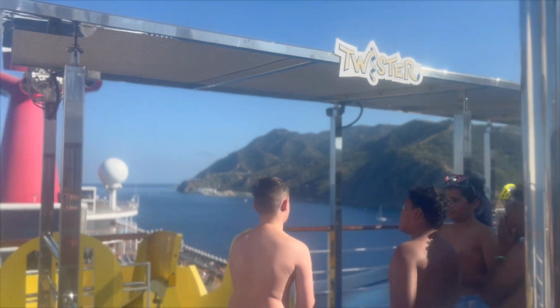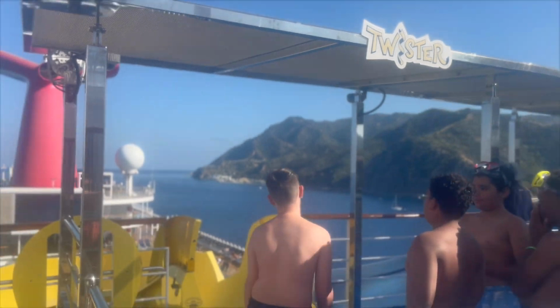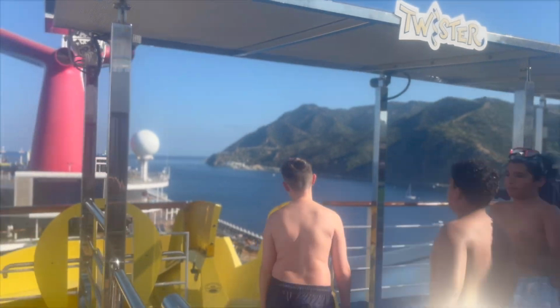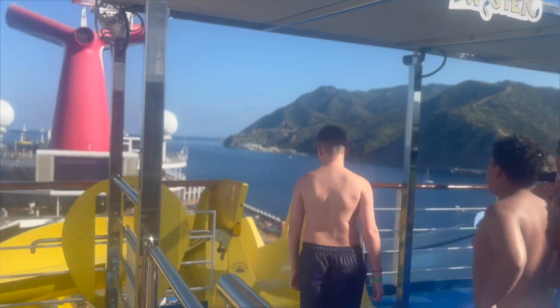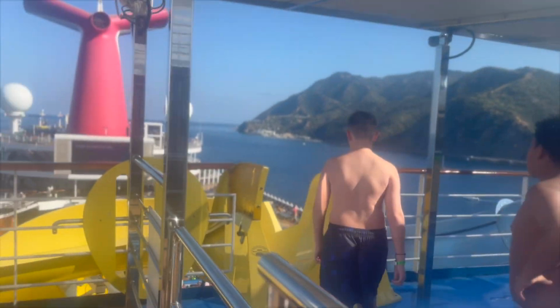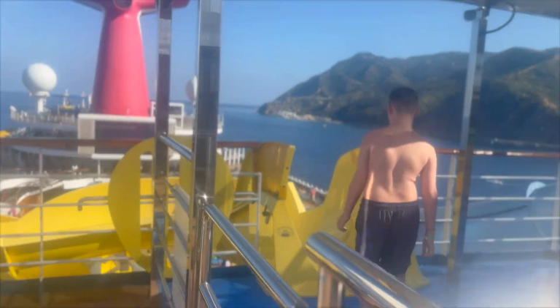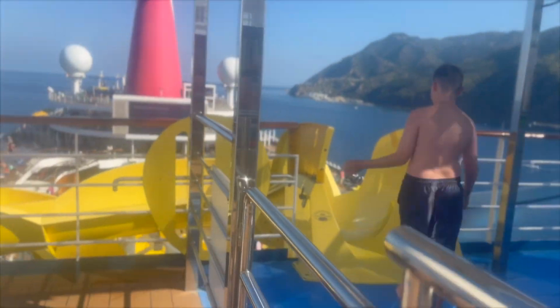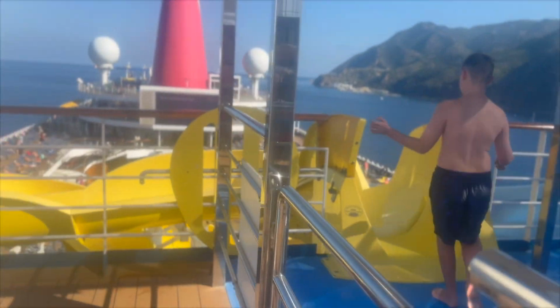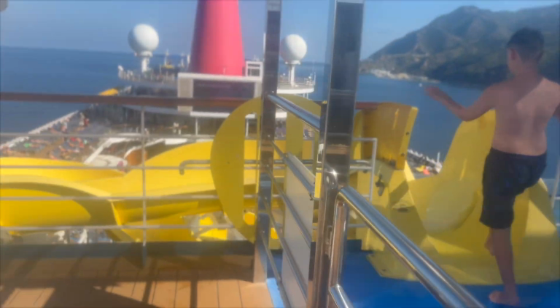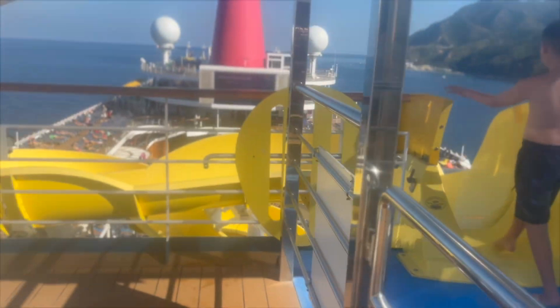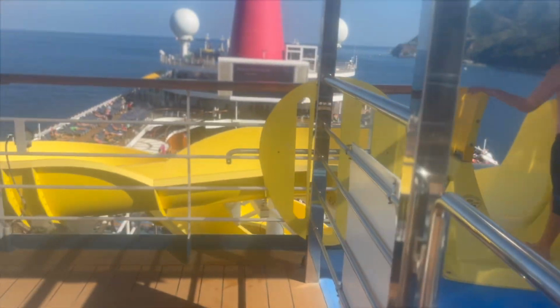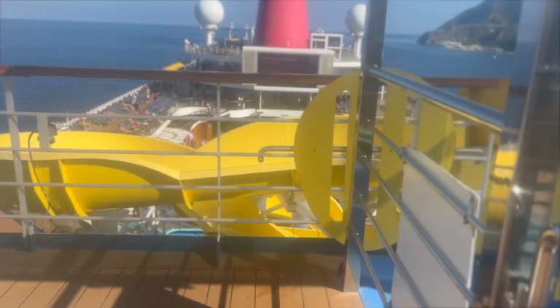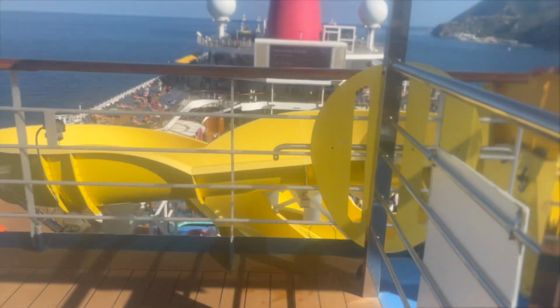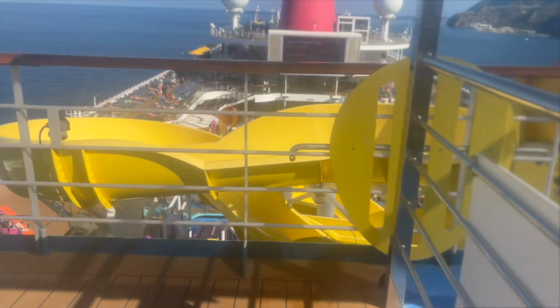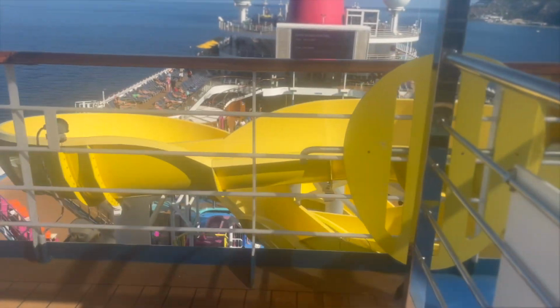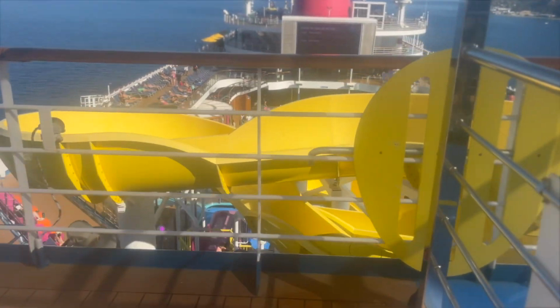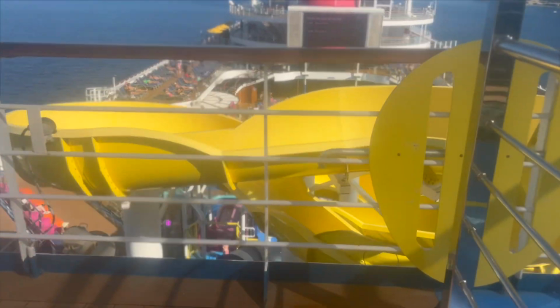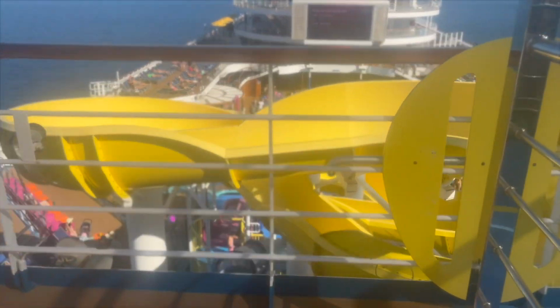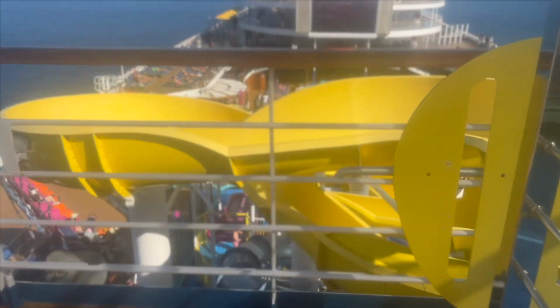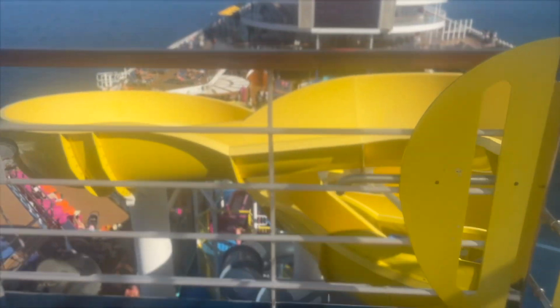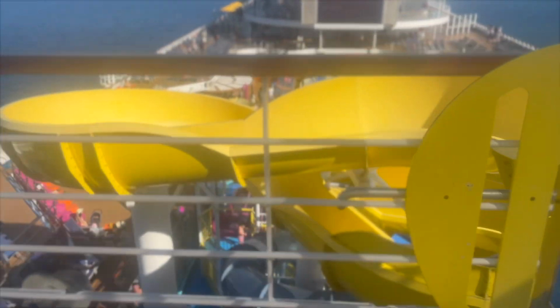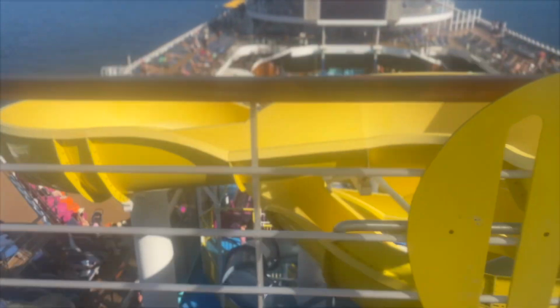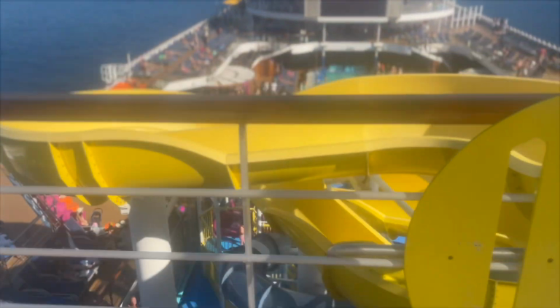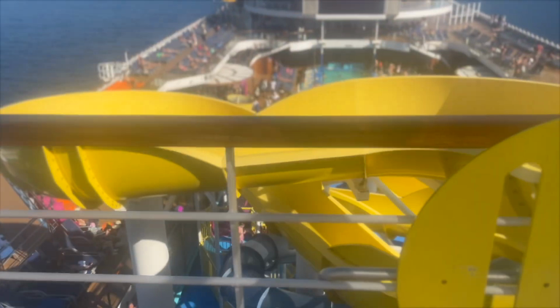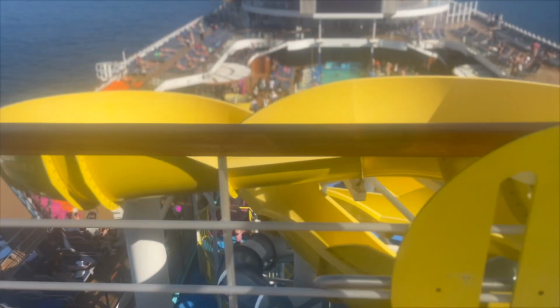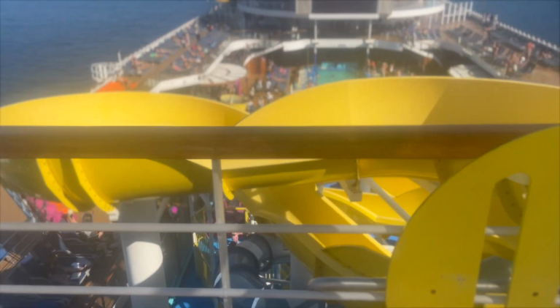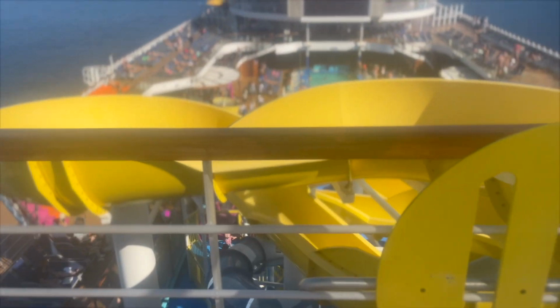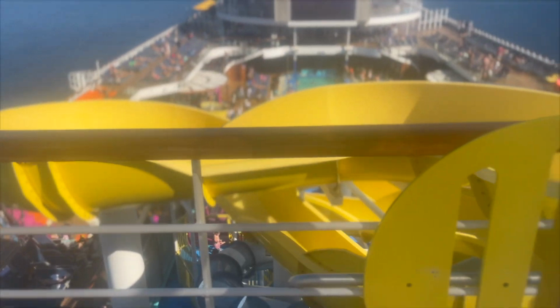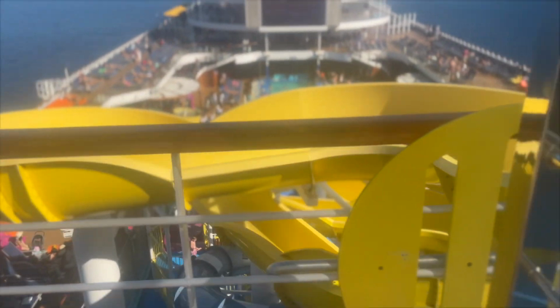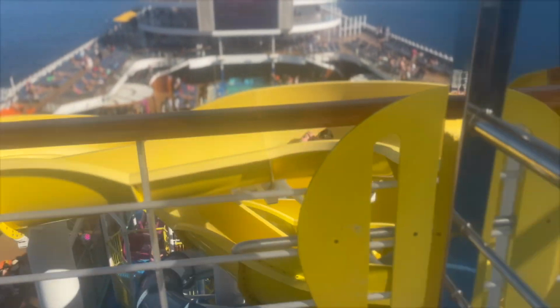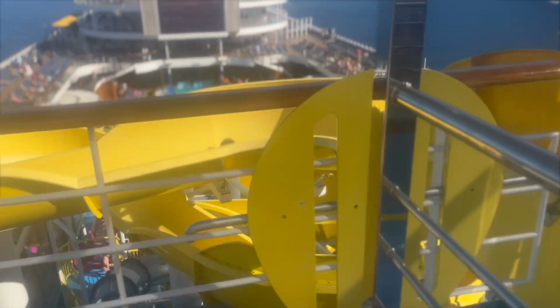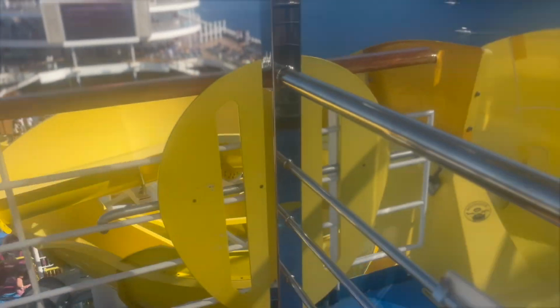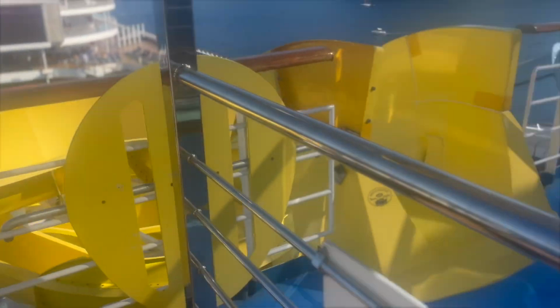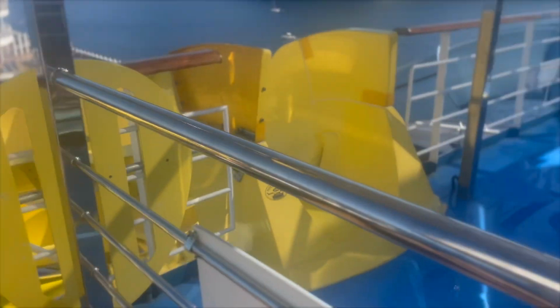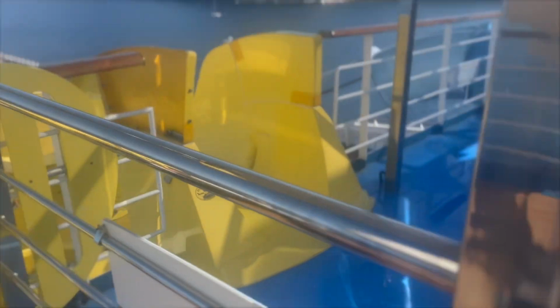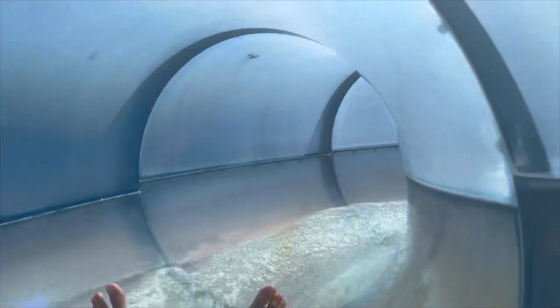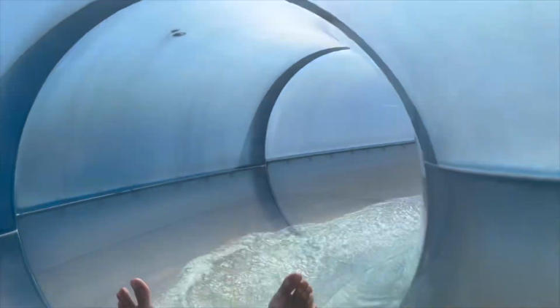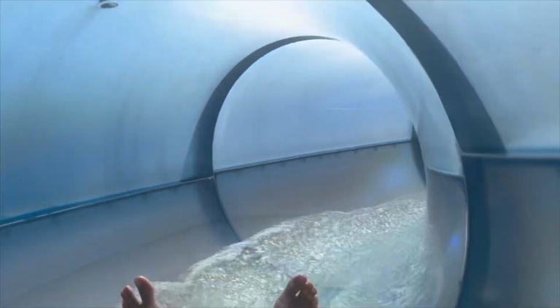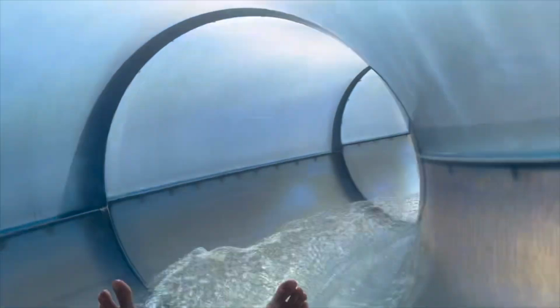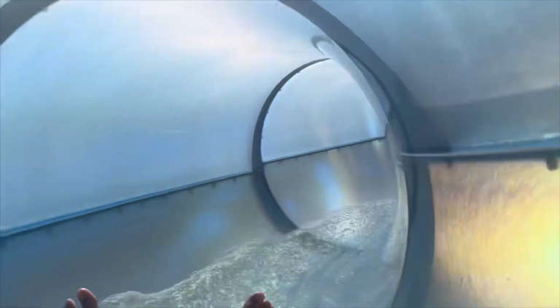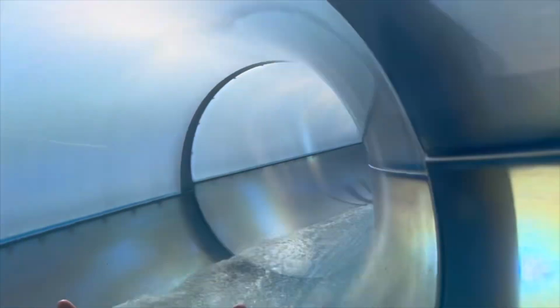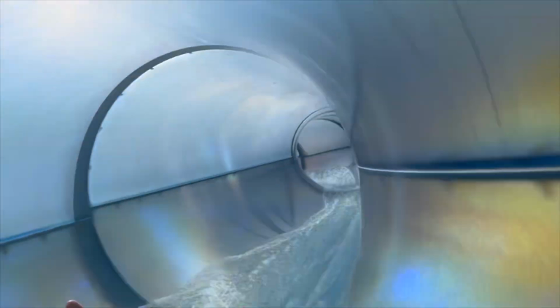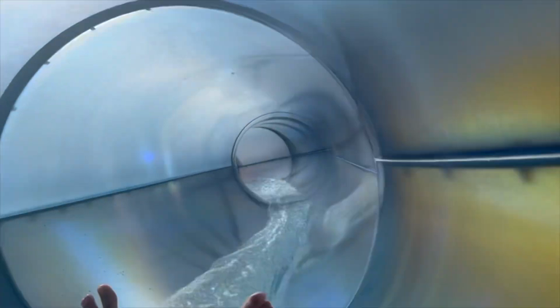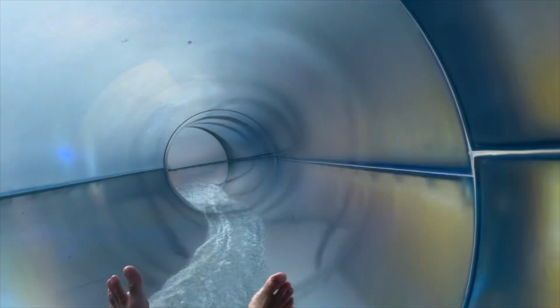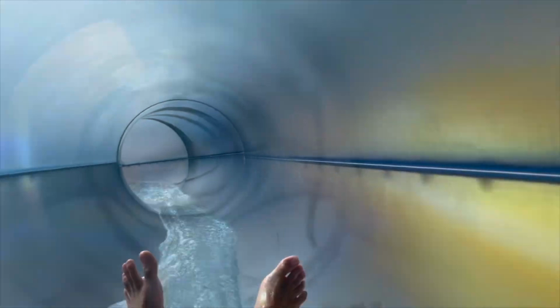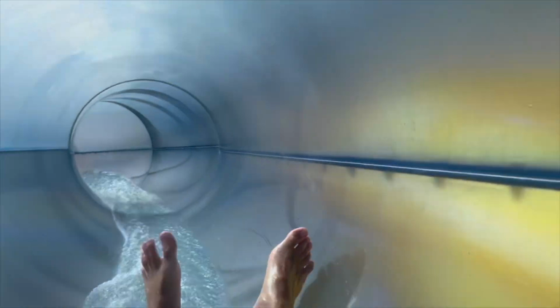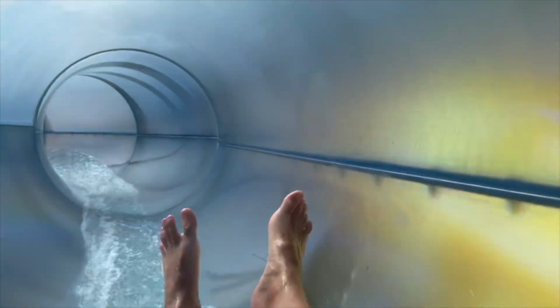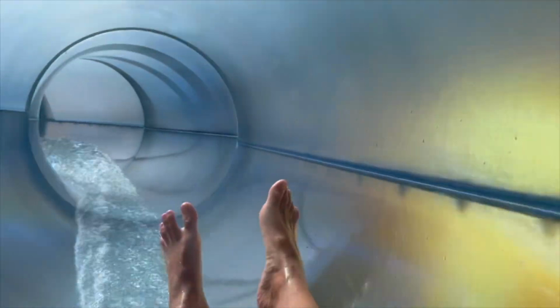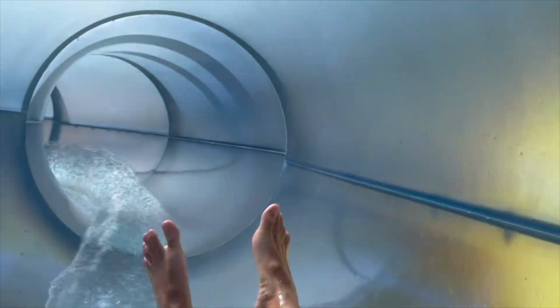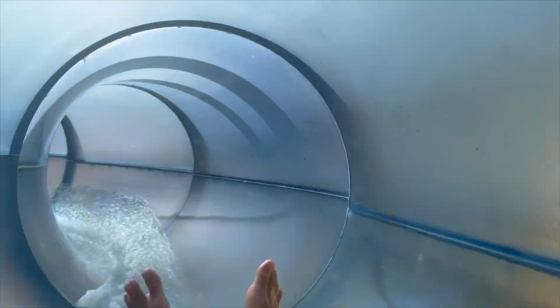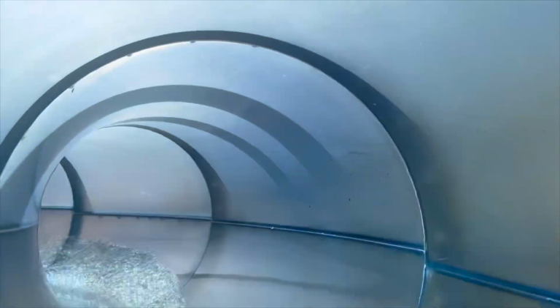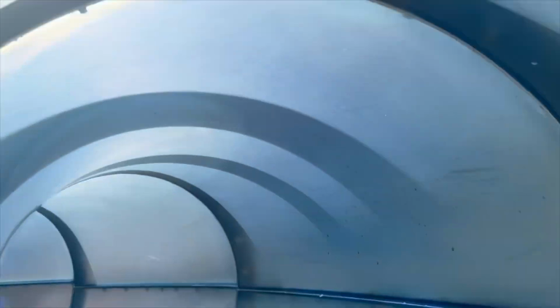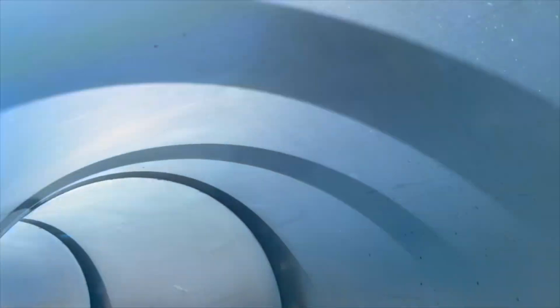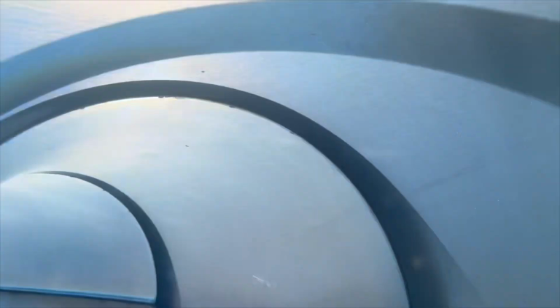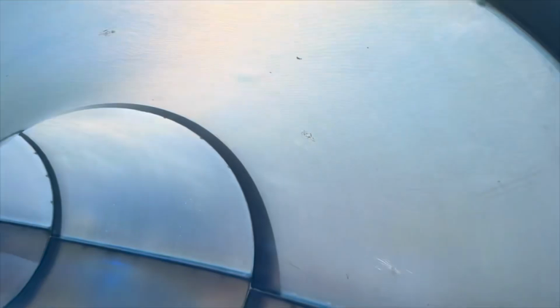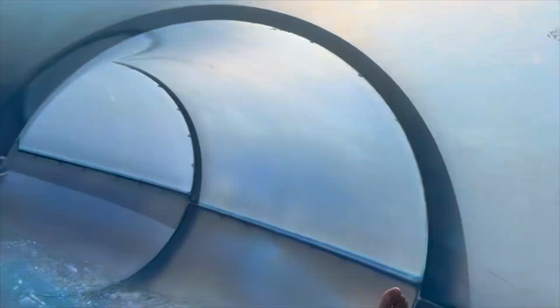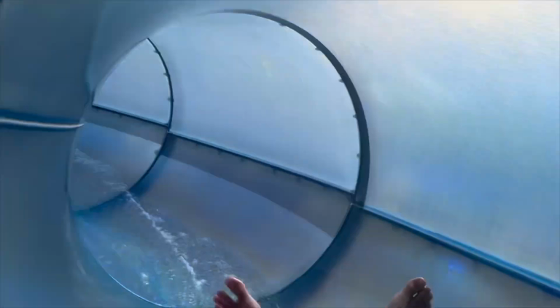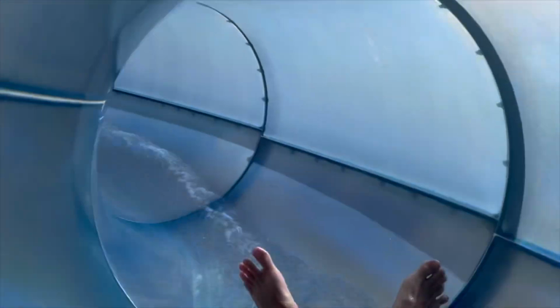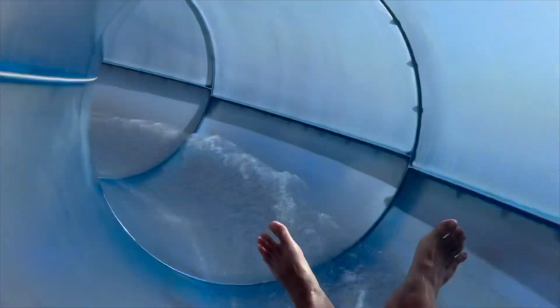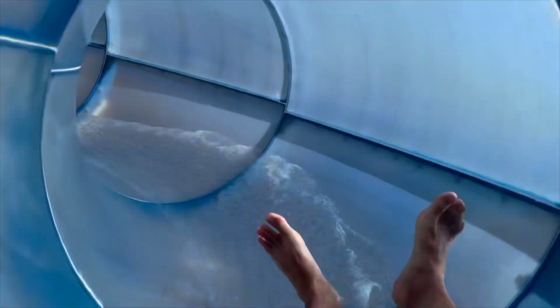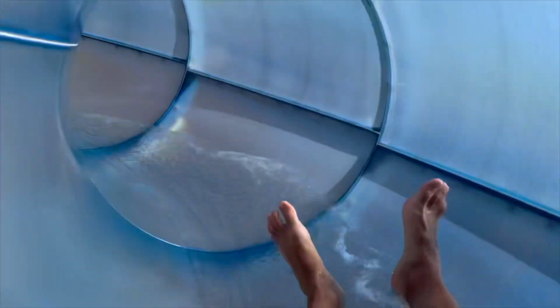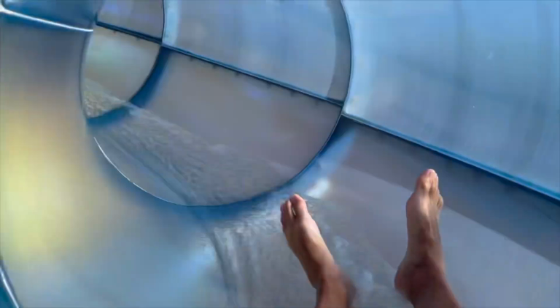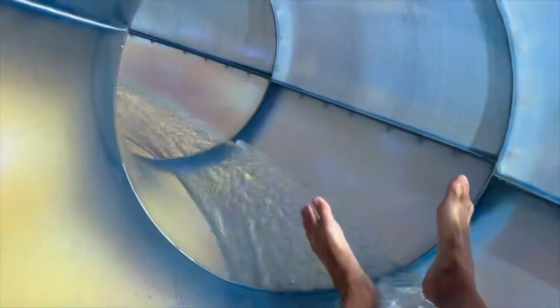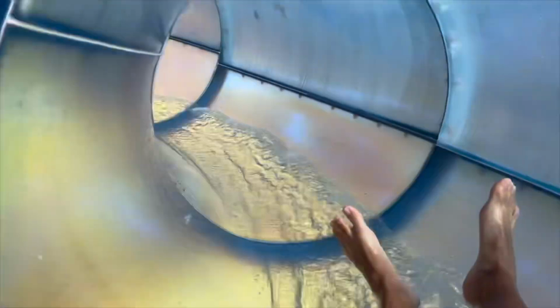But another way to cool off — the water slides! Check out this awesome POV my dad made.